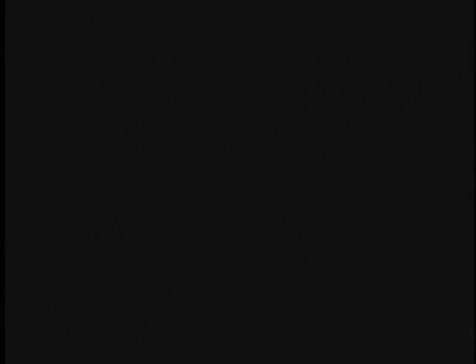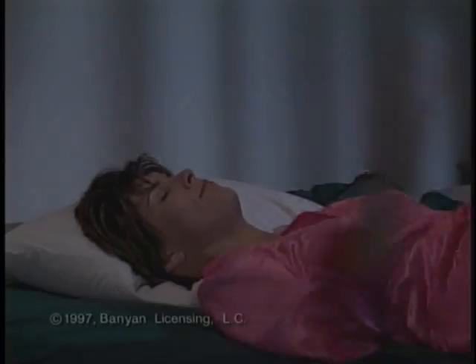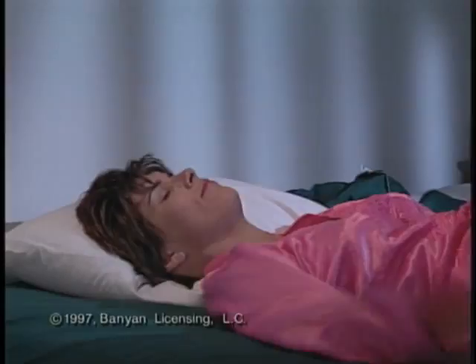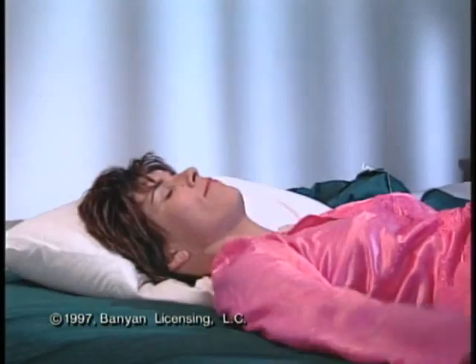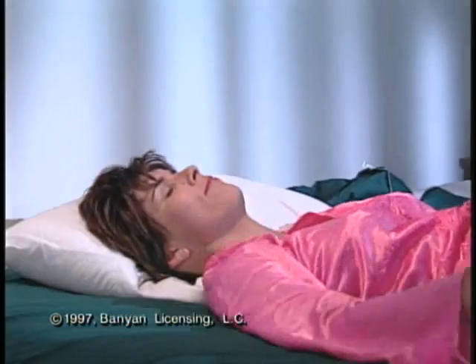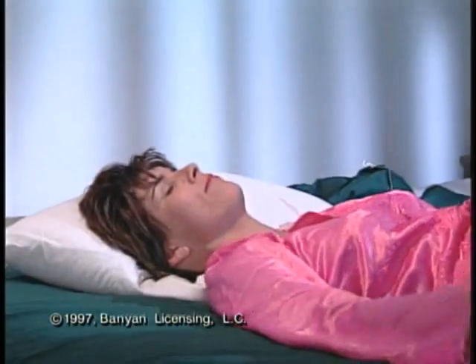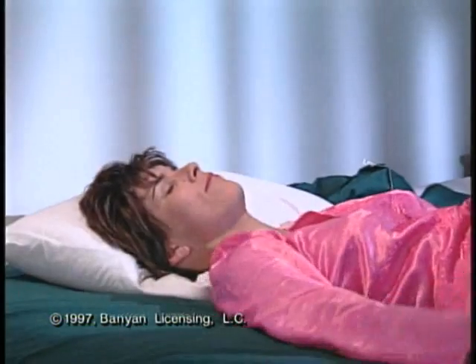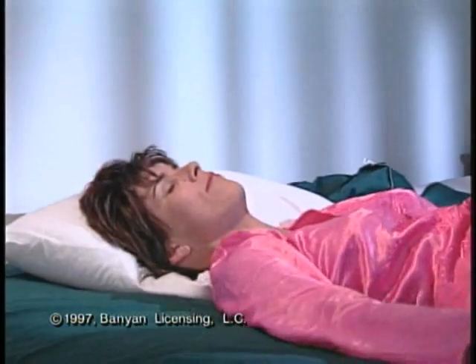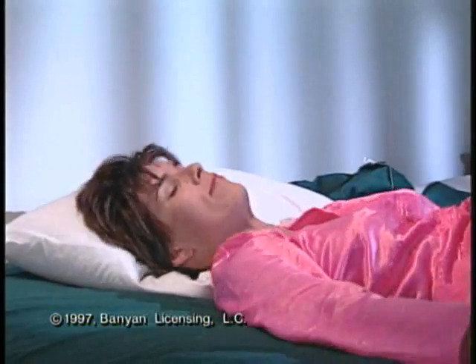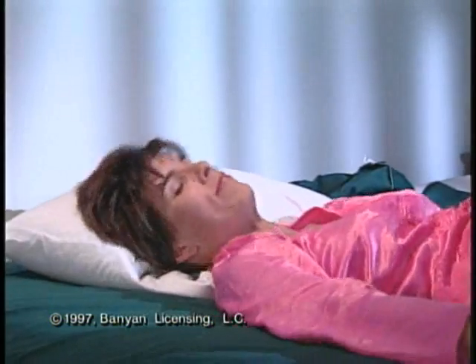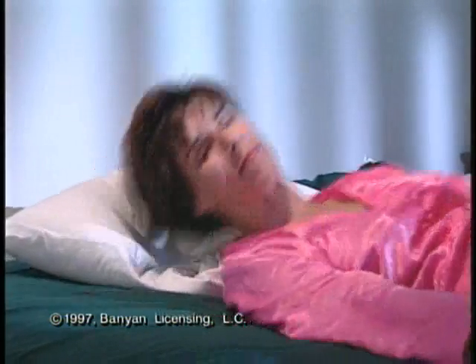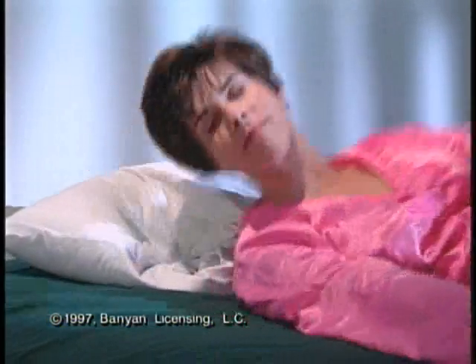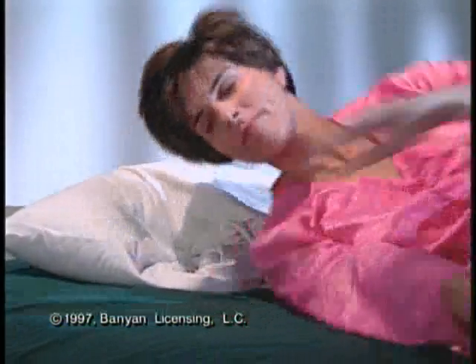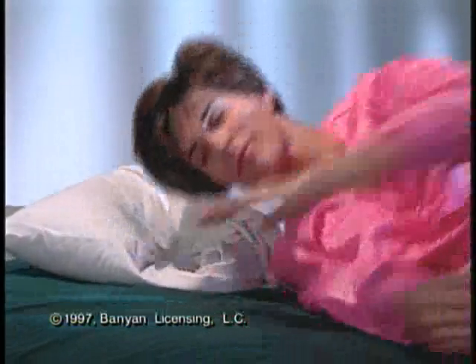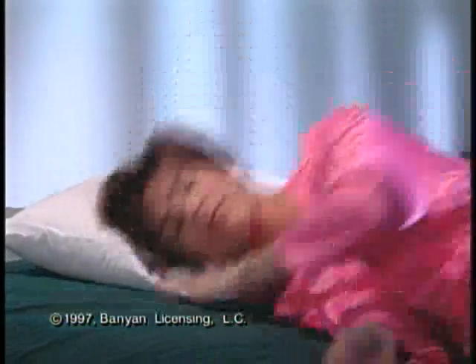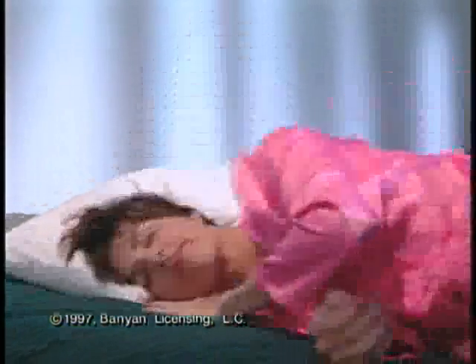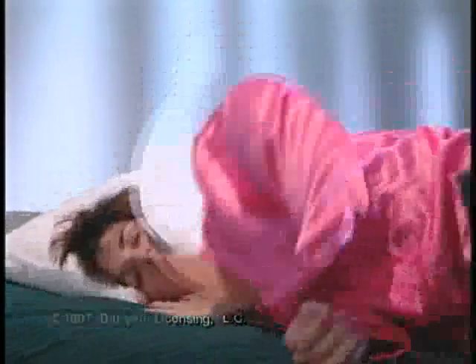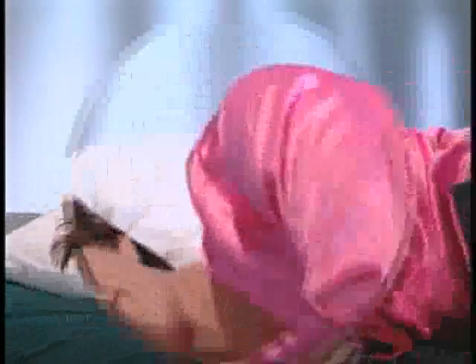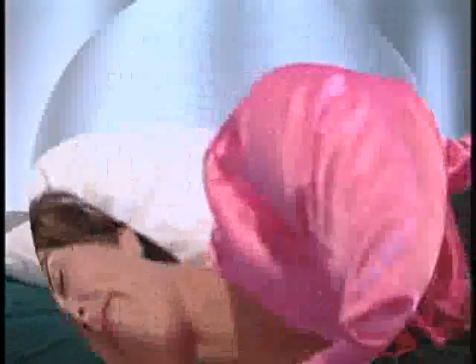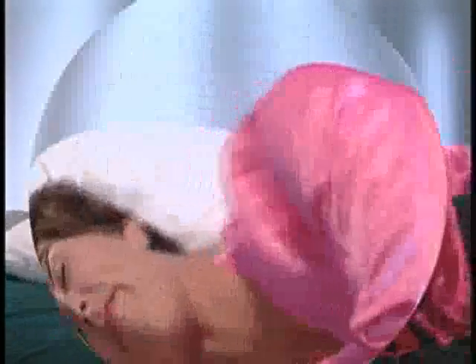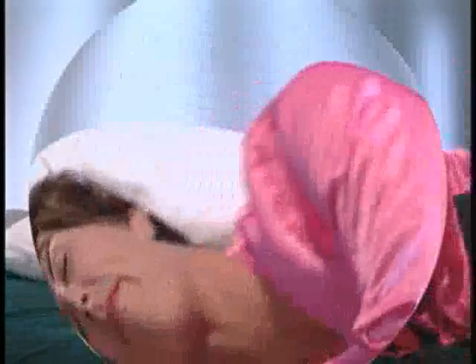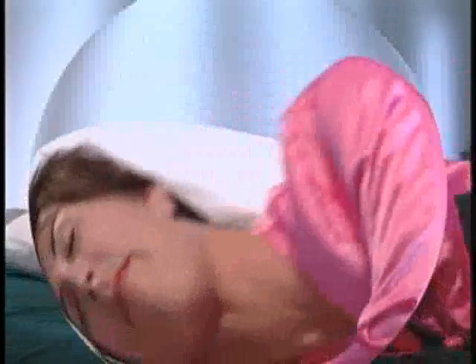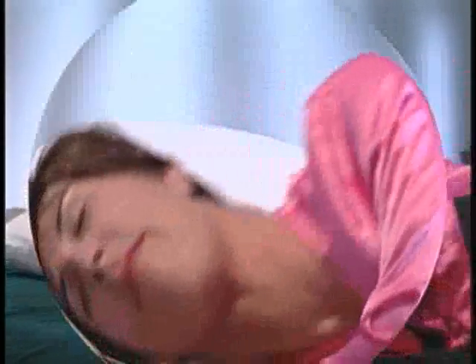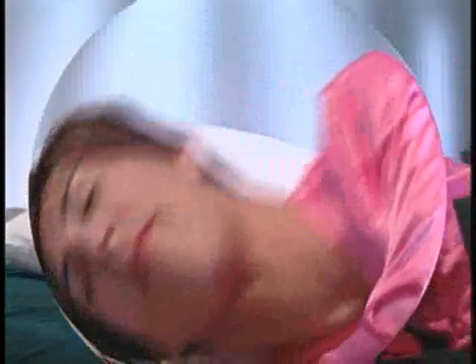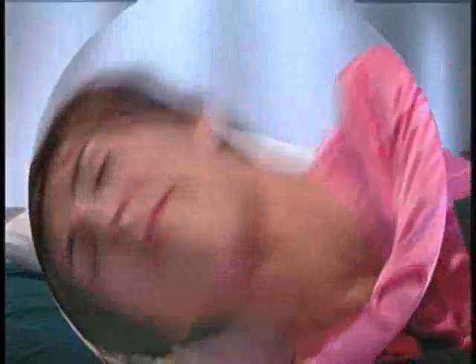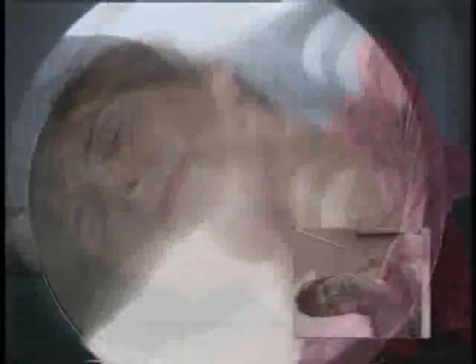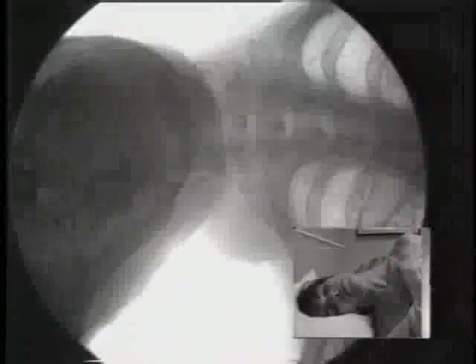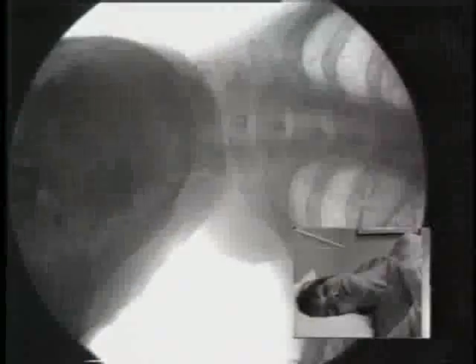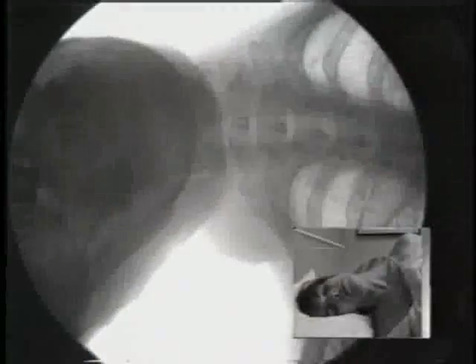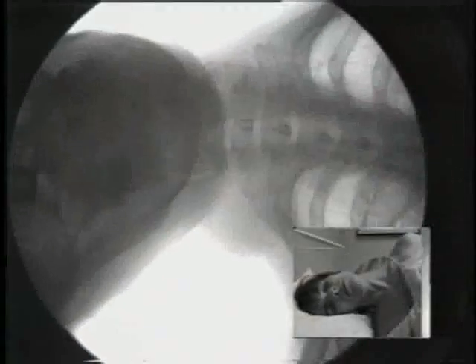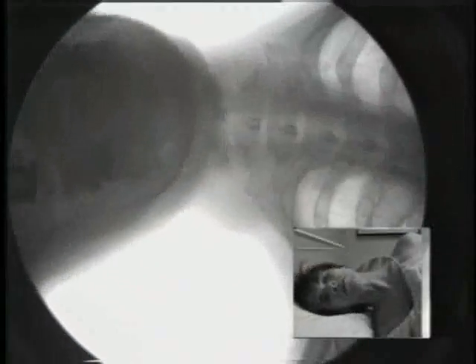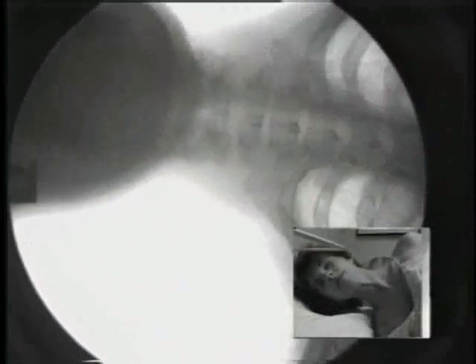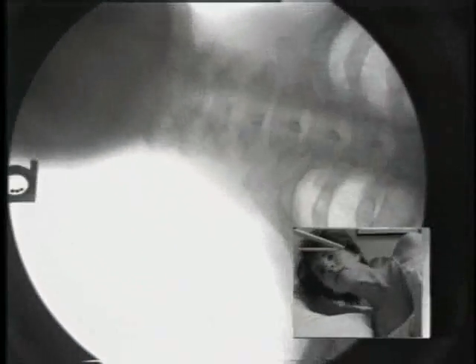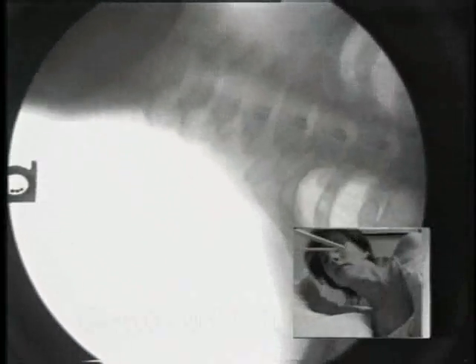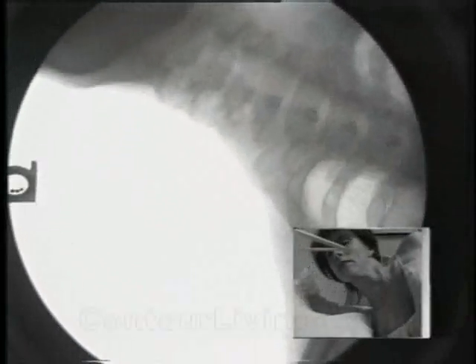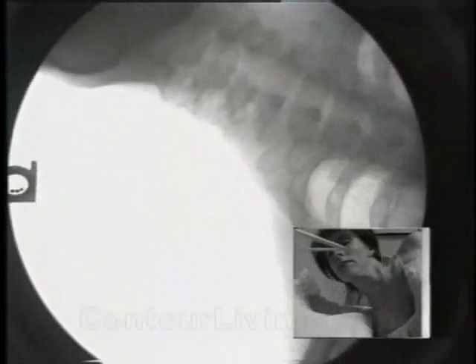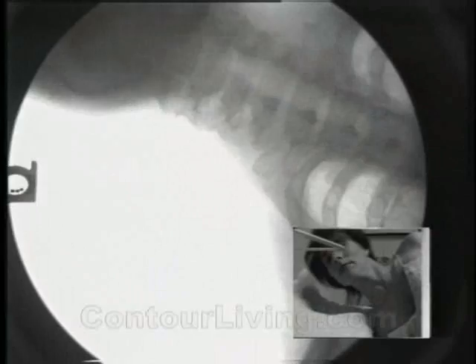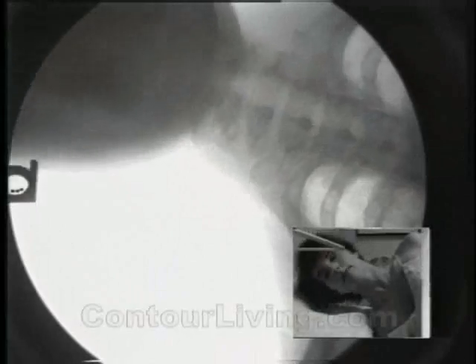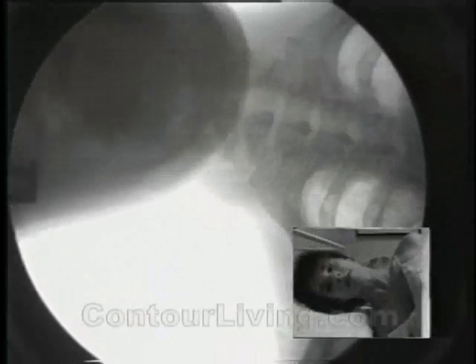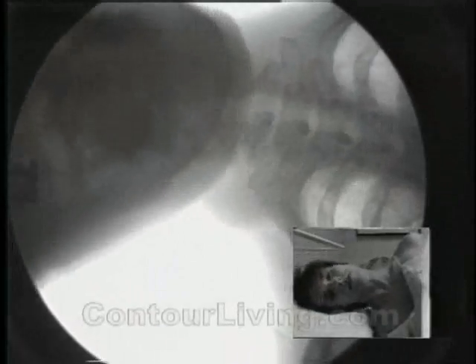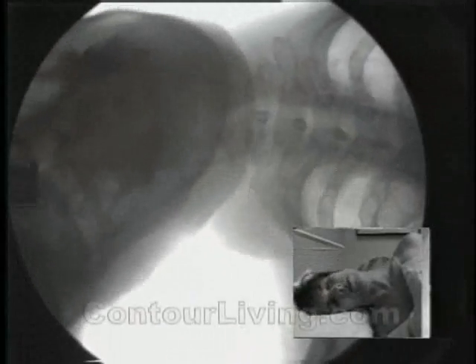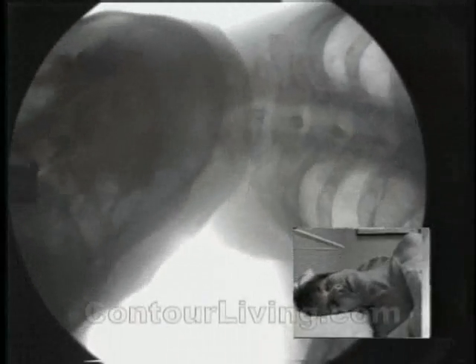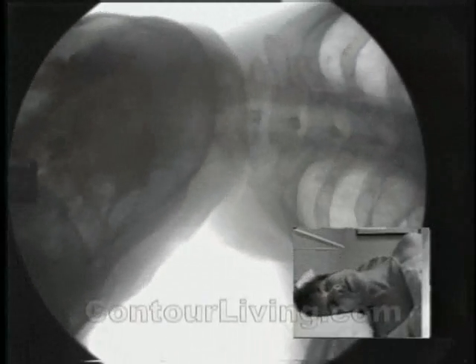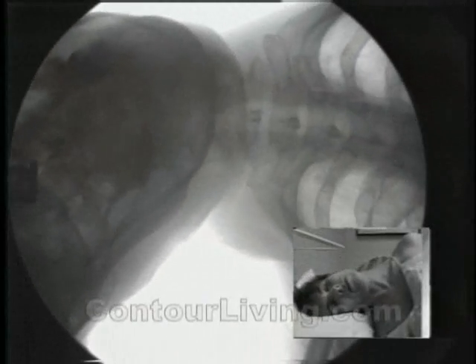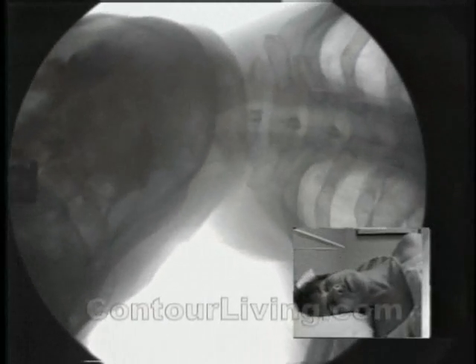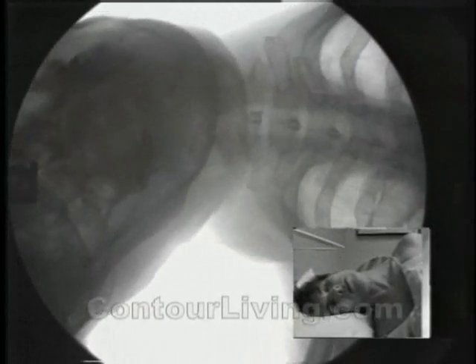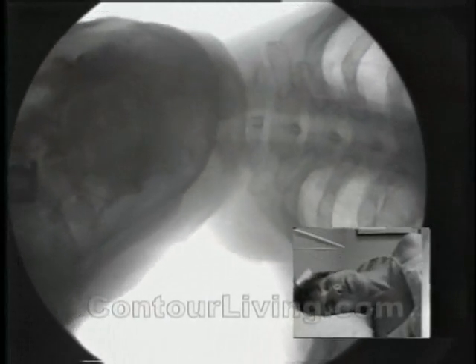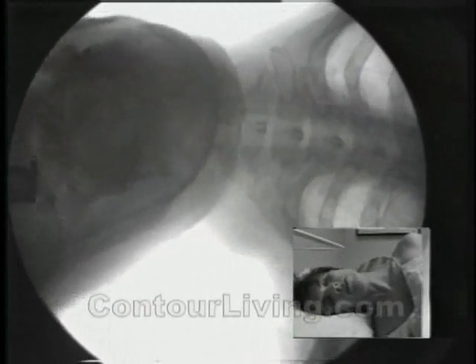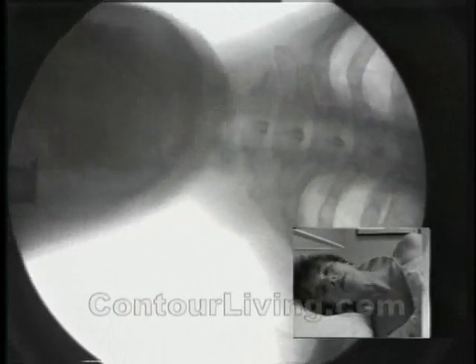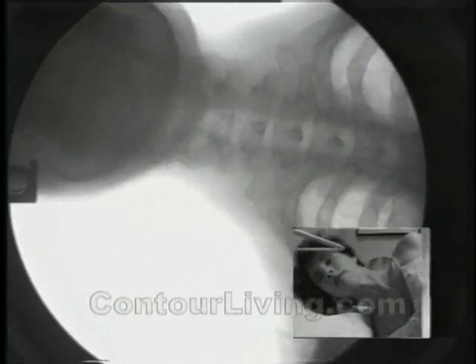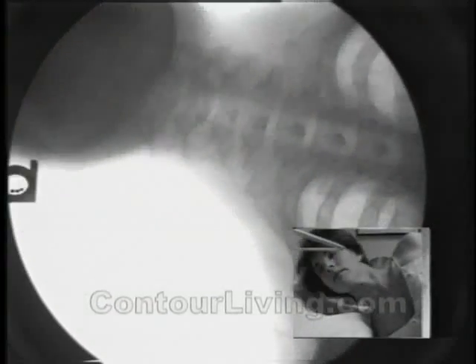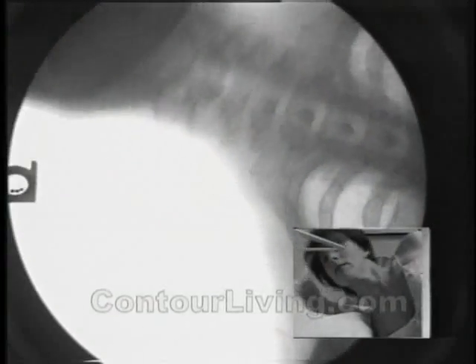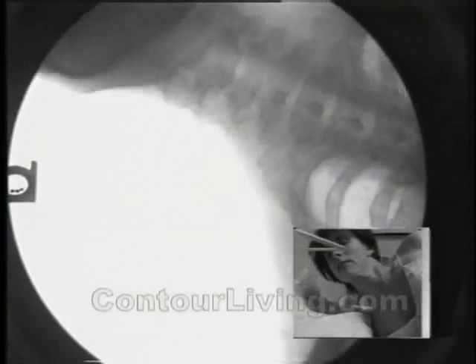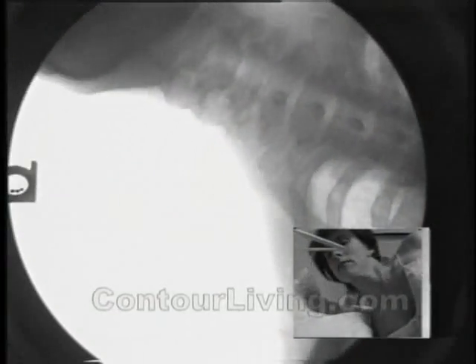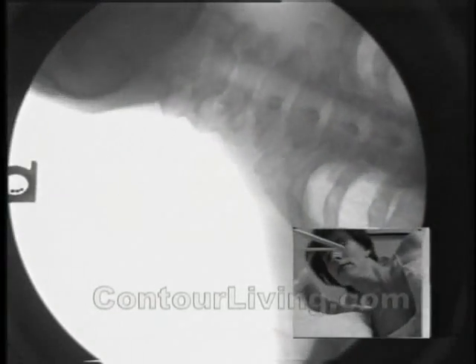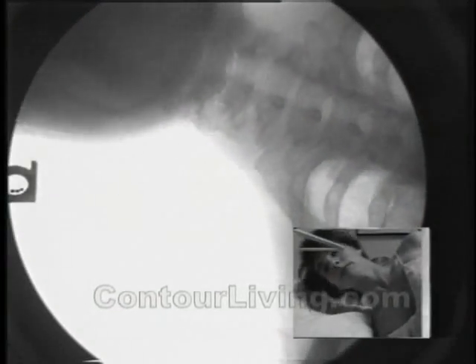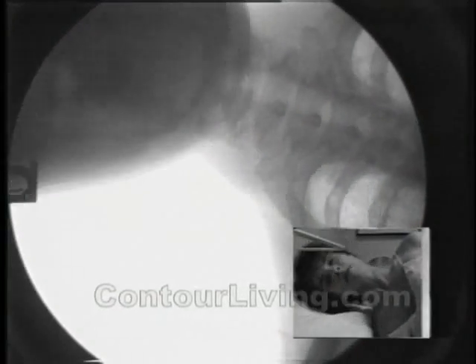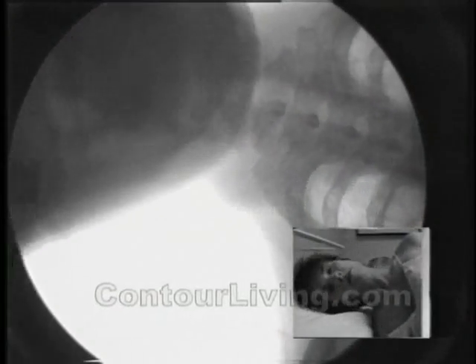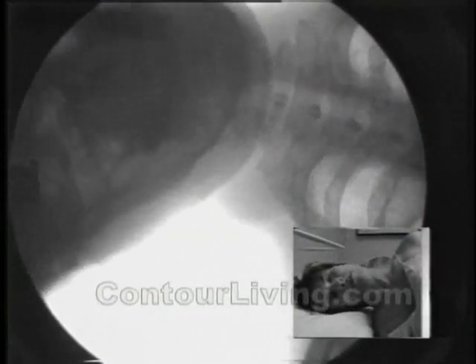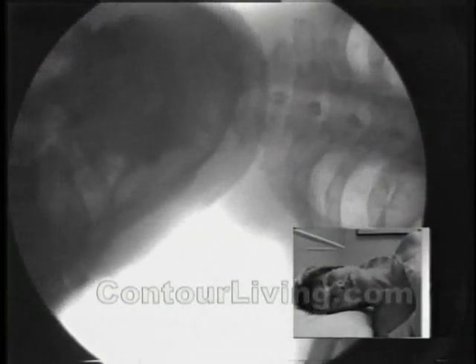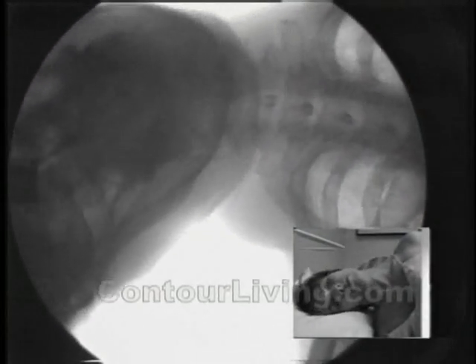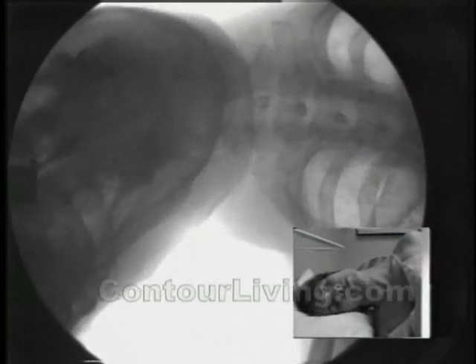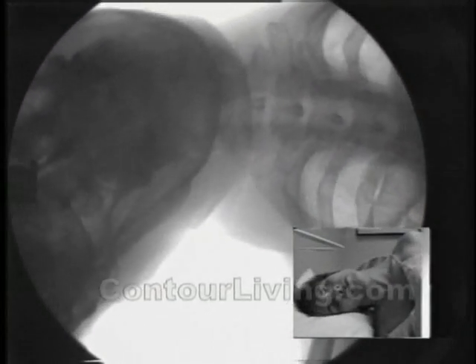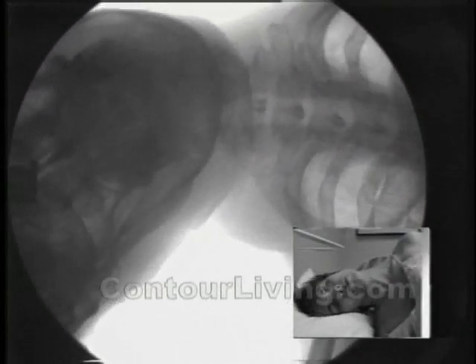Rough night's sleep? No big deal? Look again. This x-ray shows no support for your neck and spine when you toss and turn on an ordinary pillow.